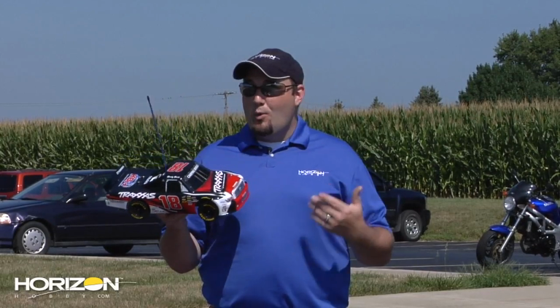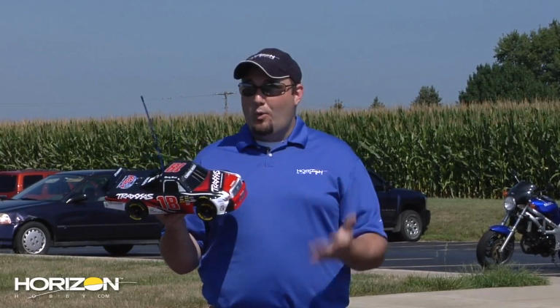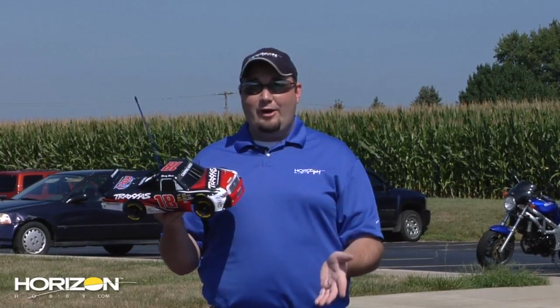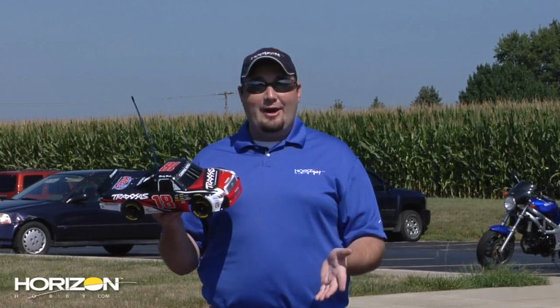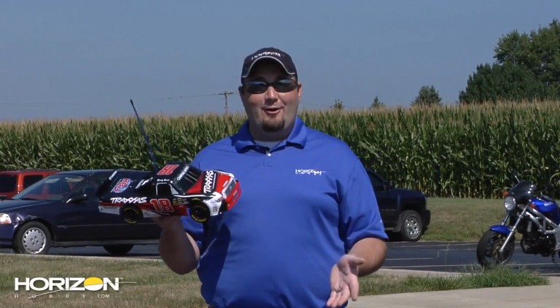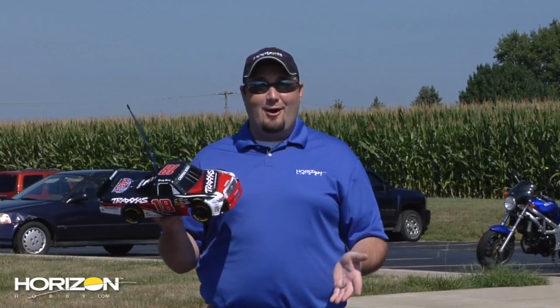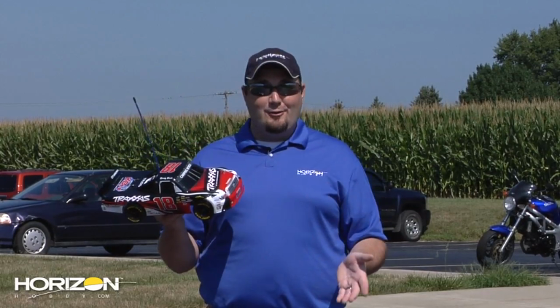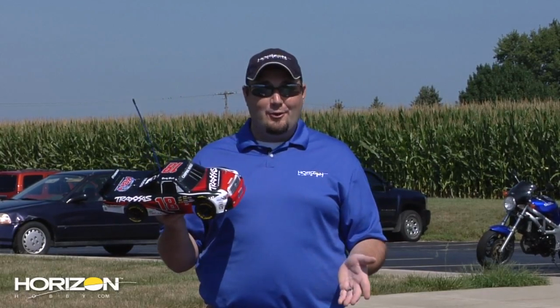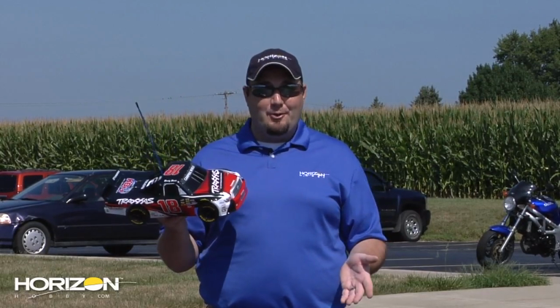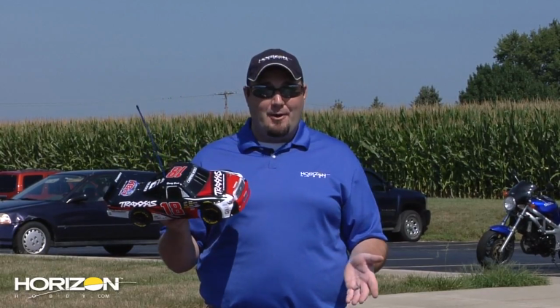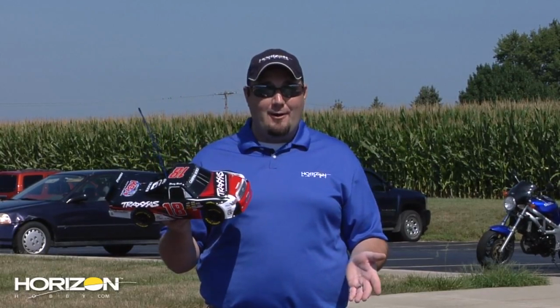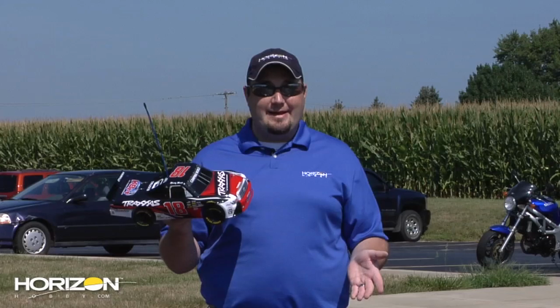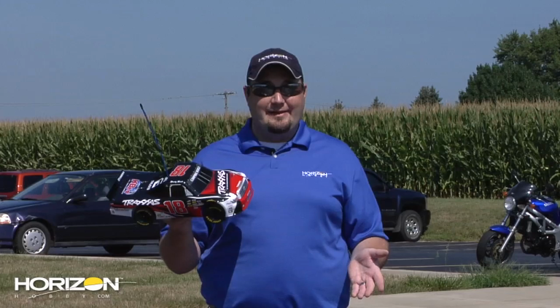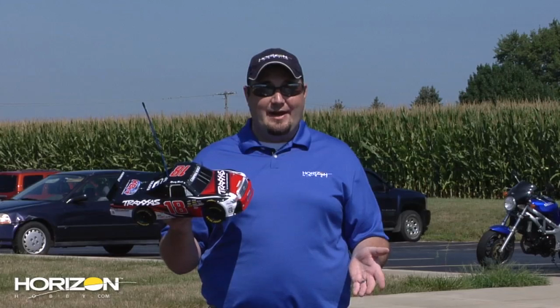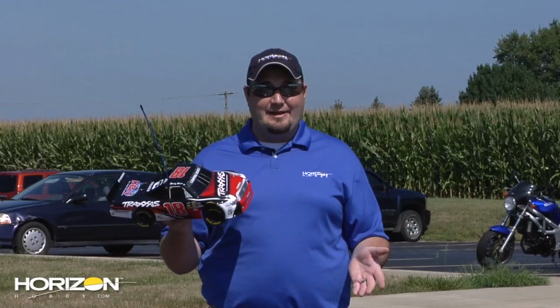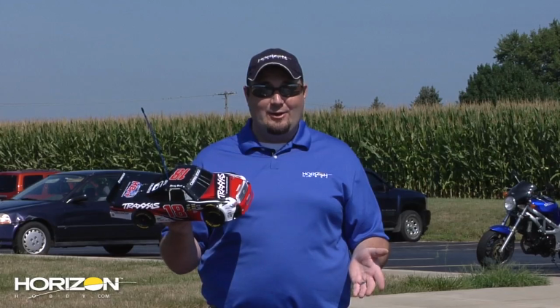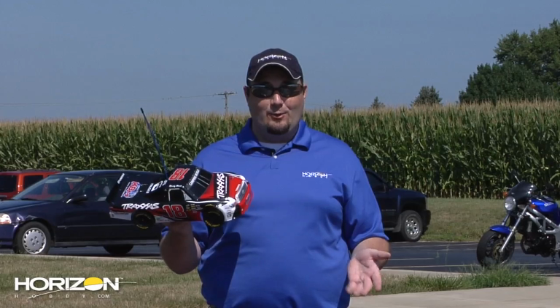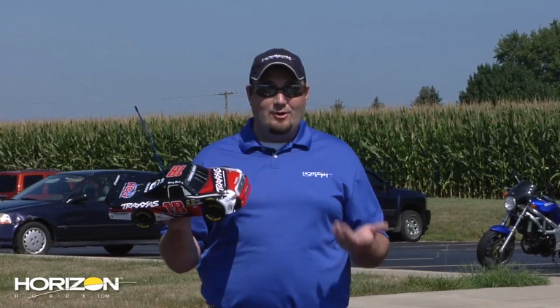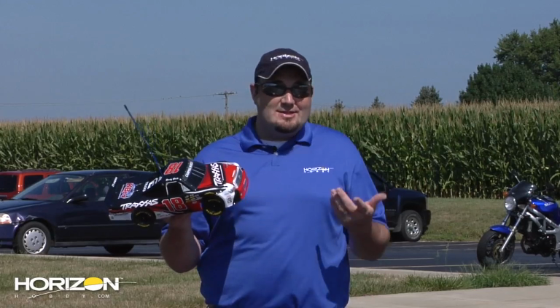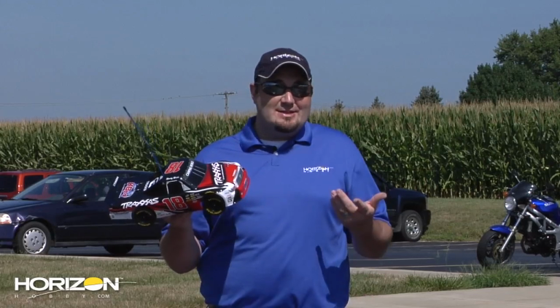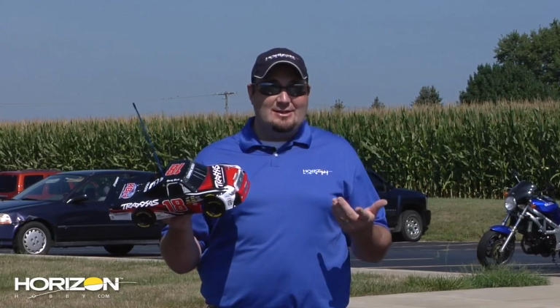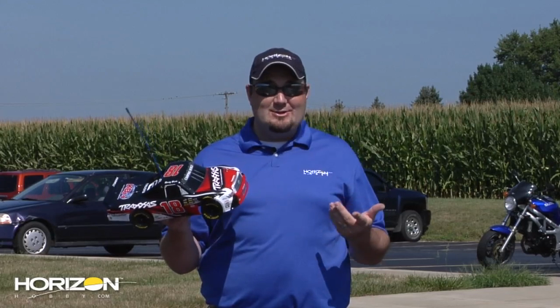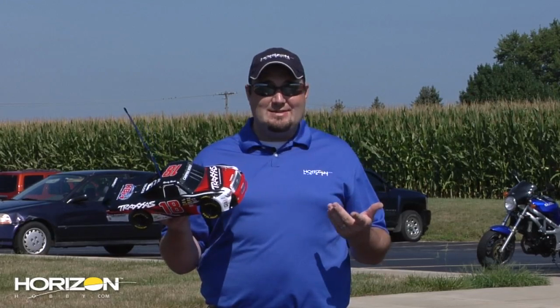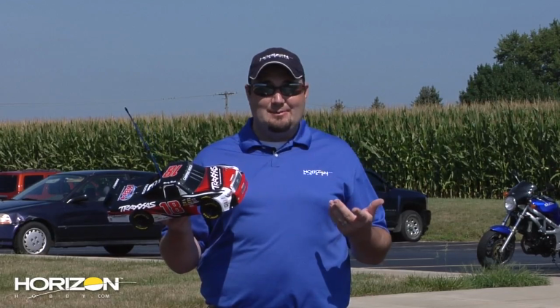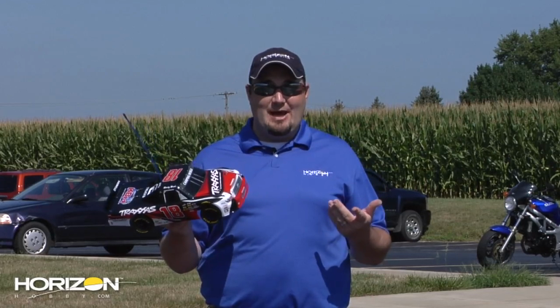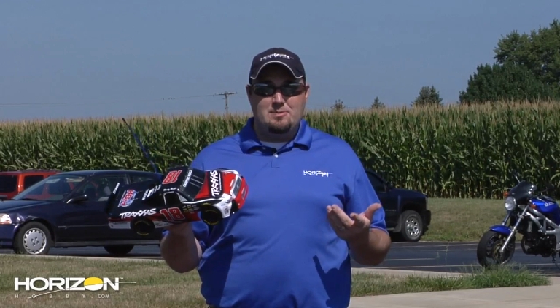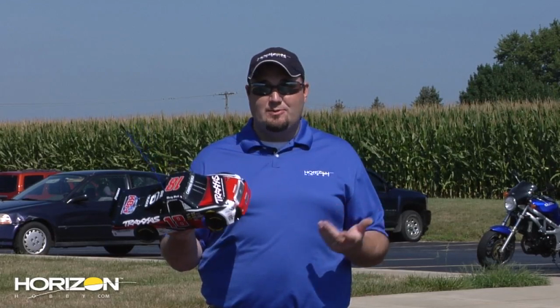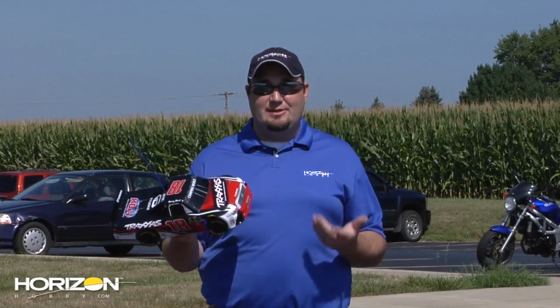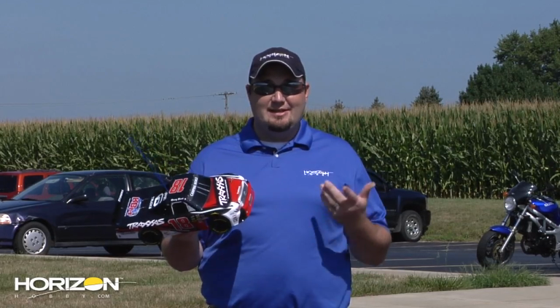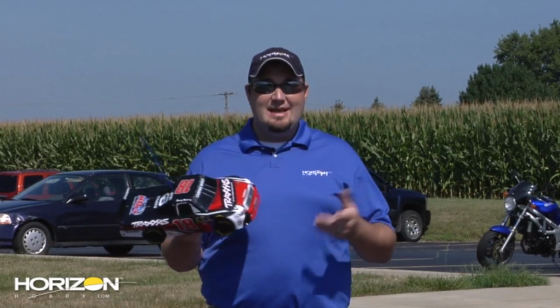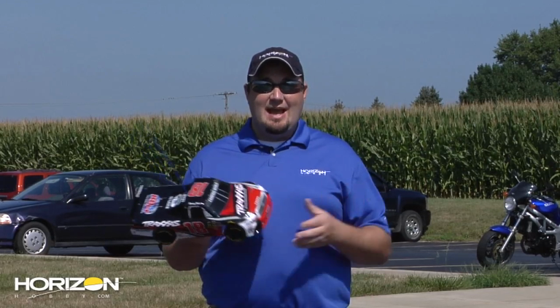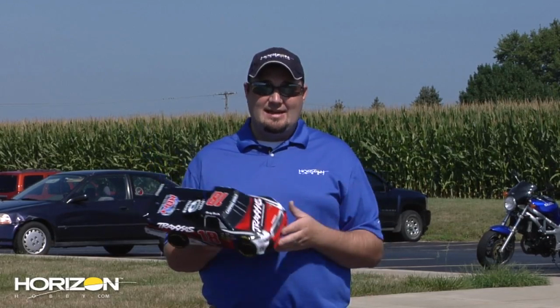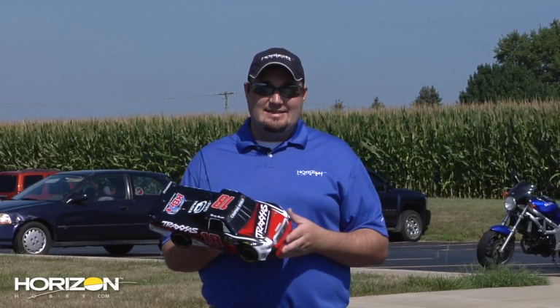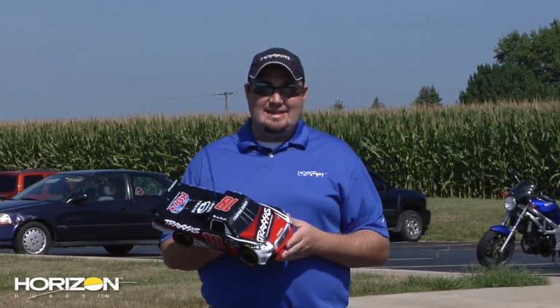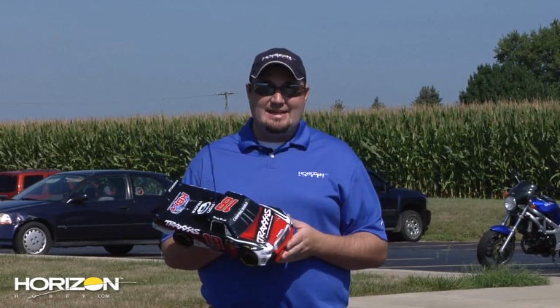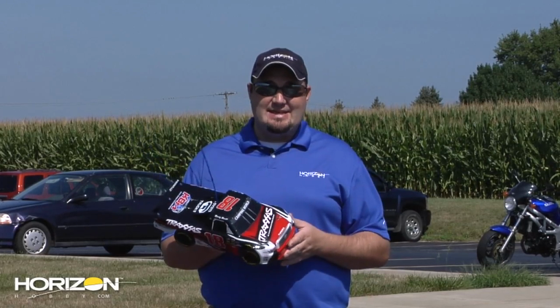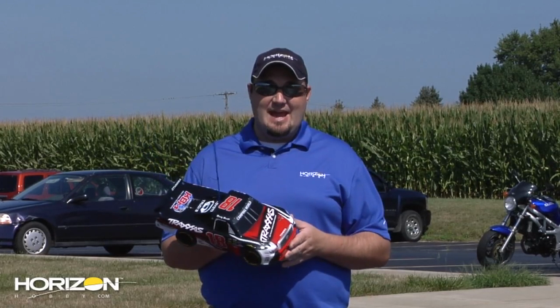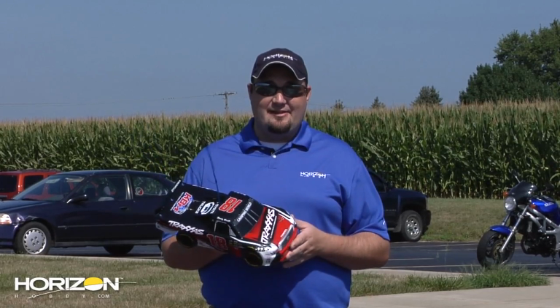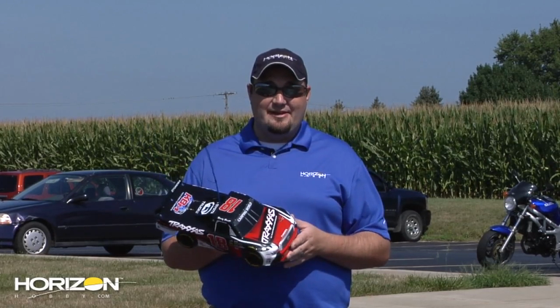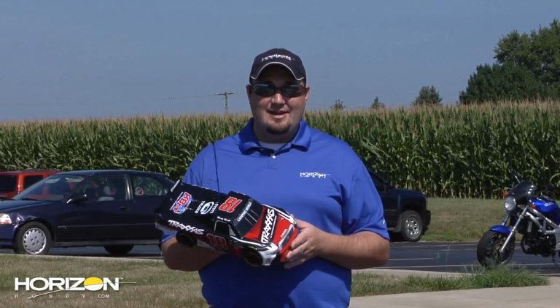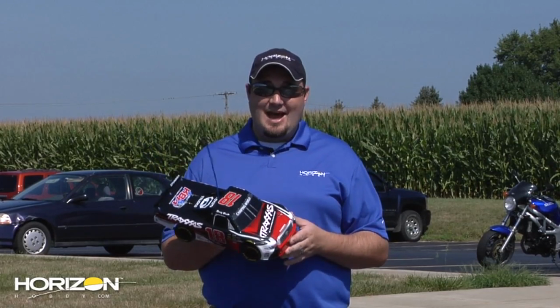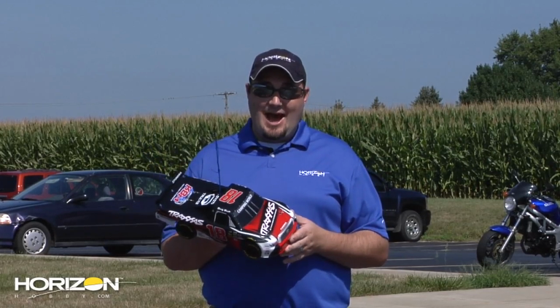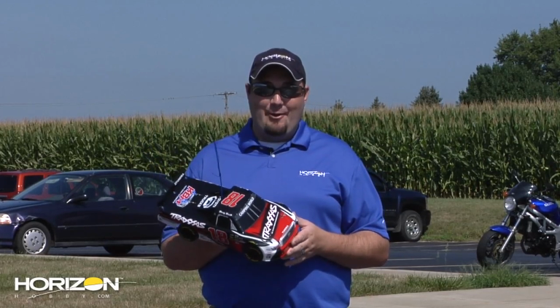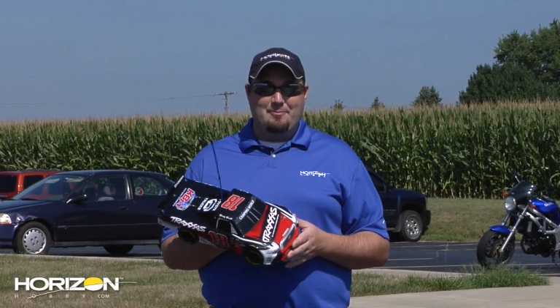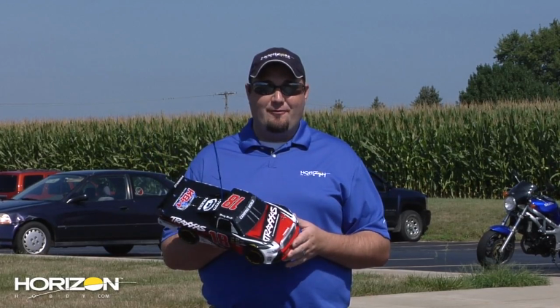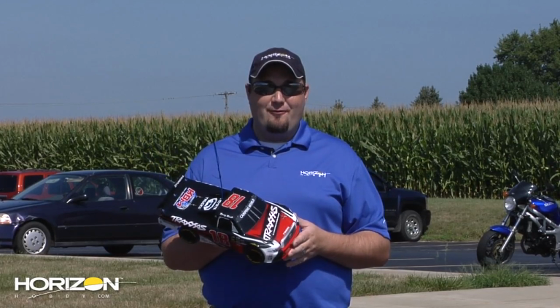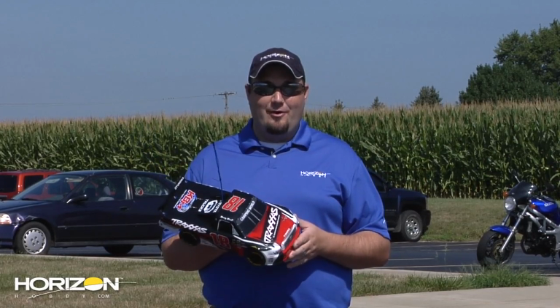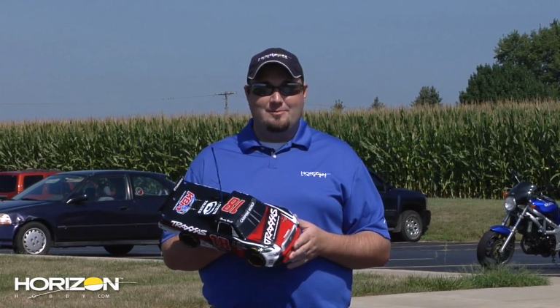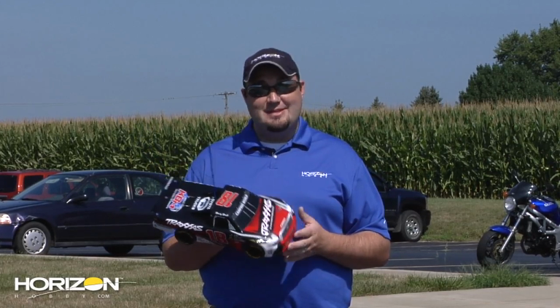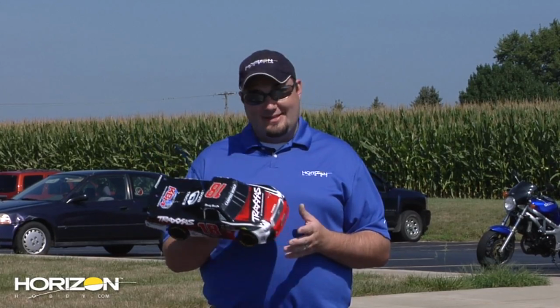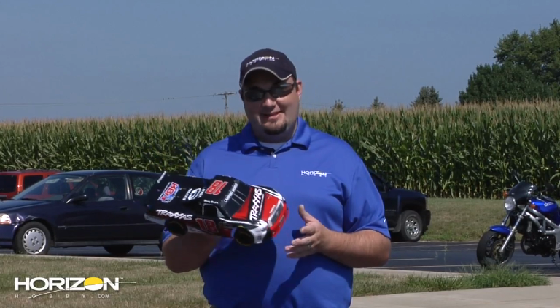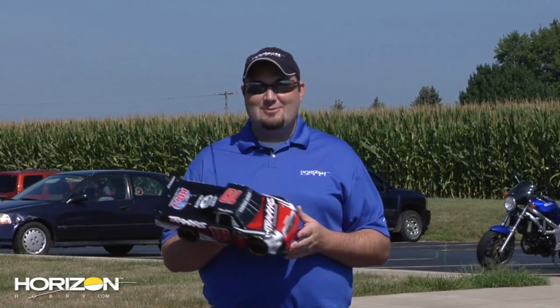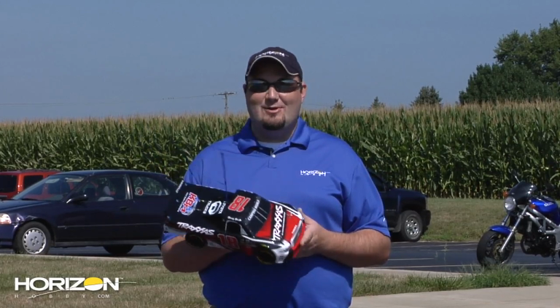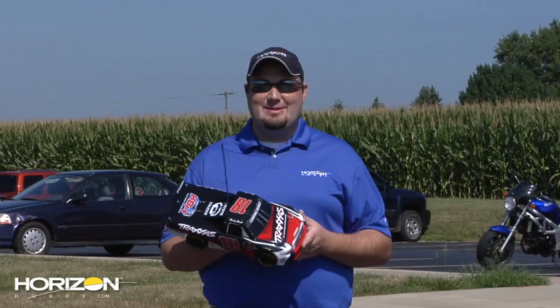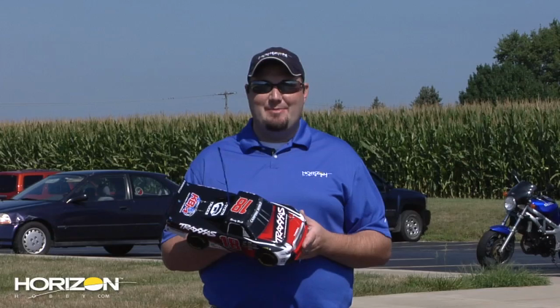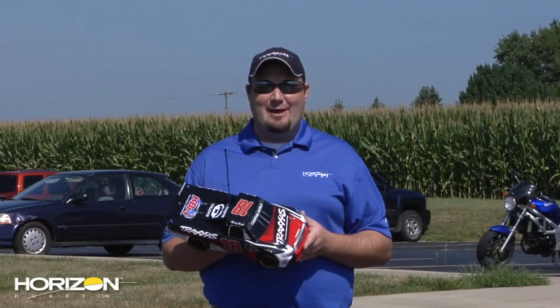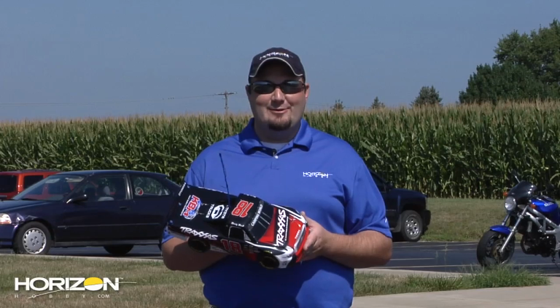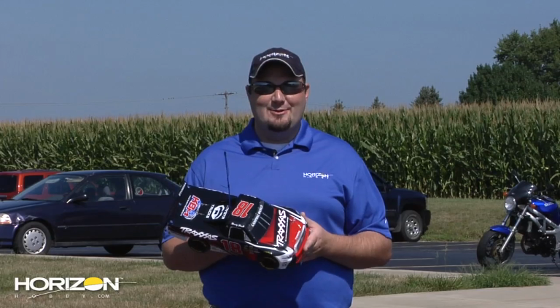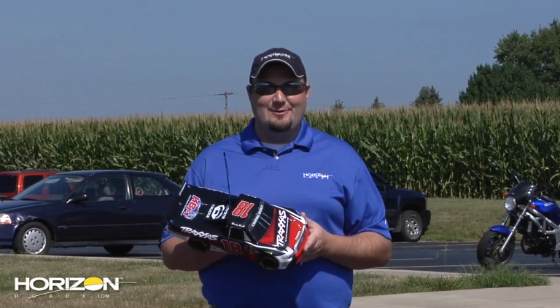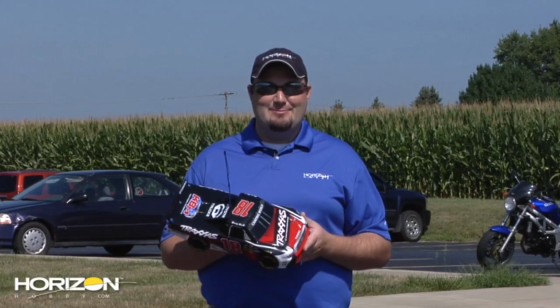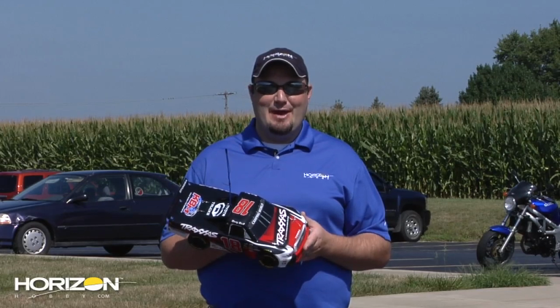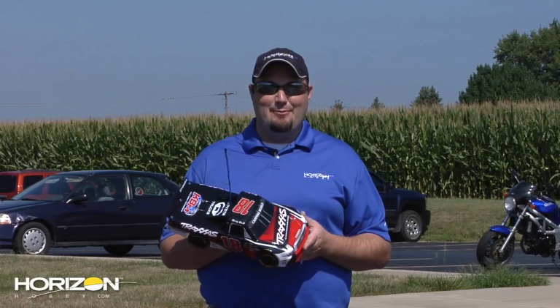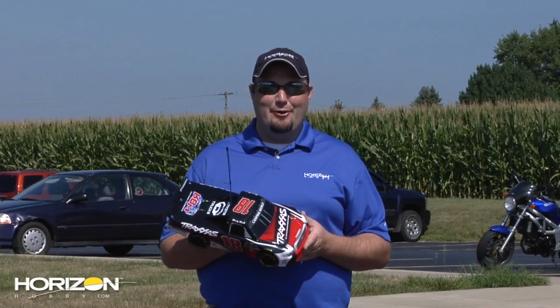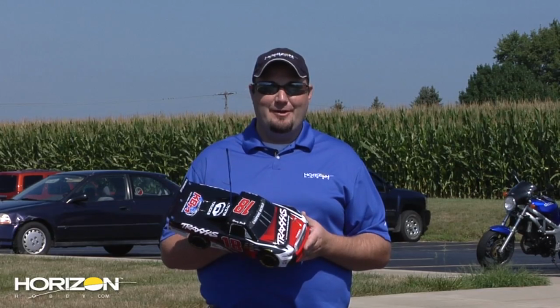We're here in our local parking lot and we're just going to do some laps with it and see exactly how it performs. Let's run some batteries through this bad boy.